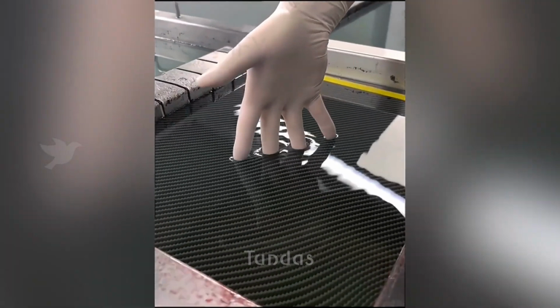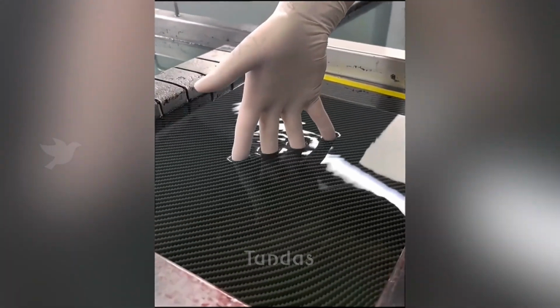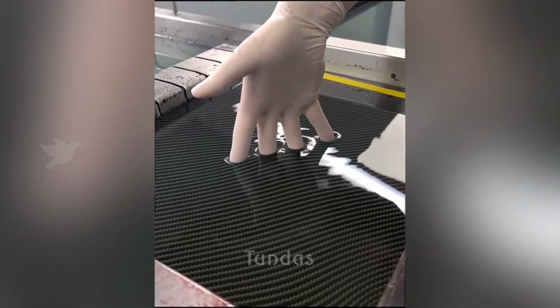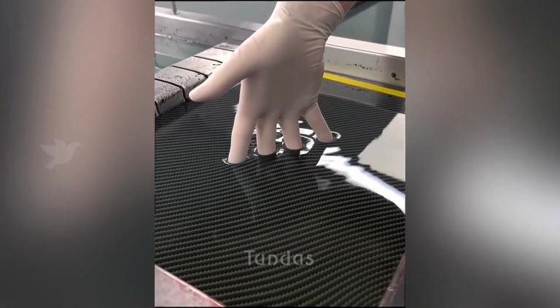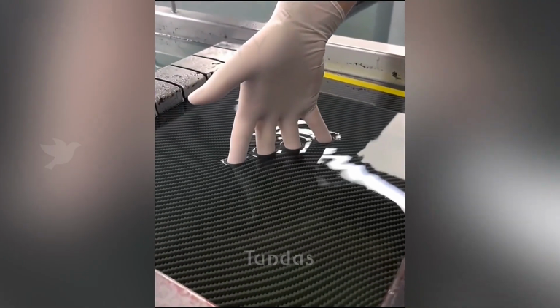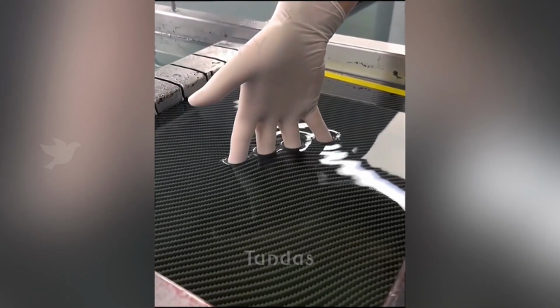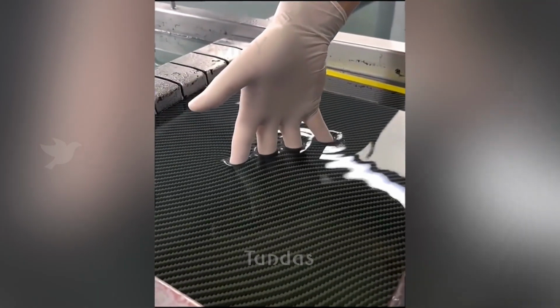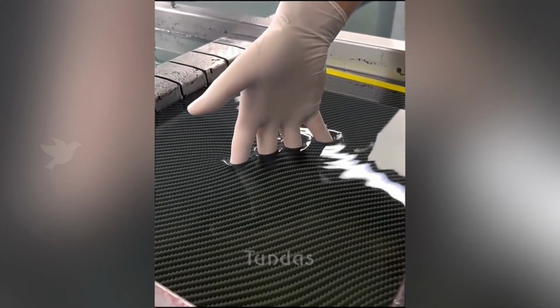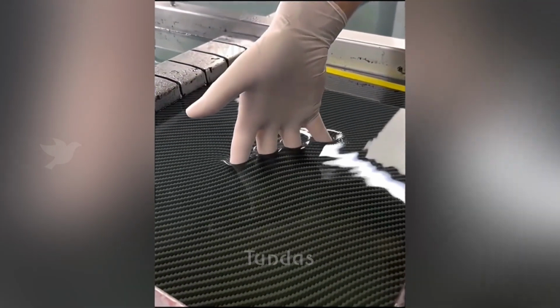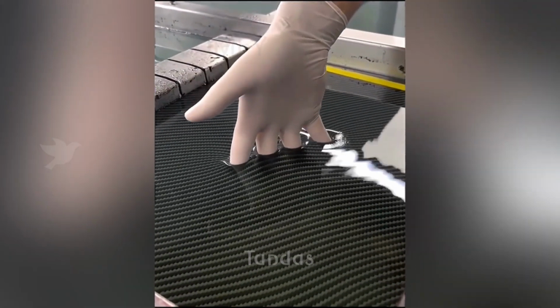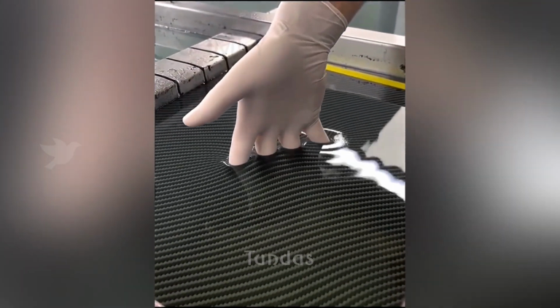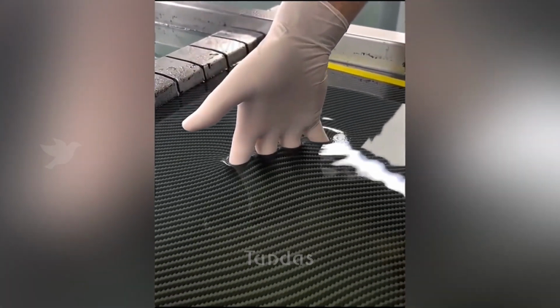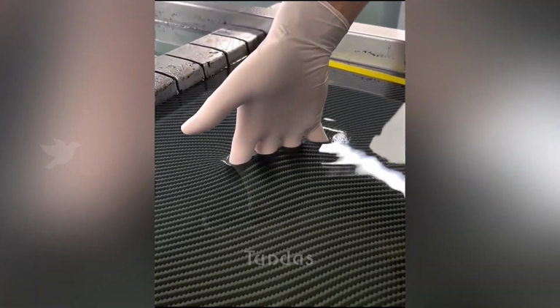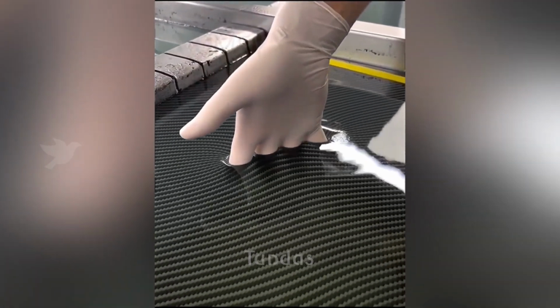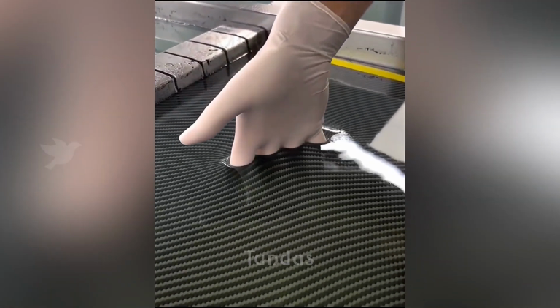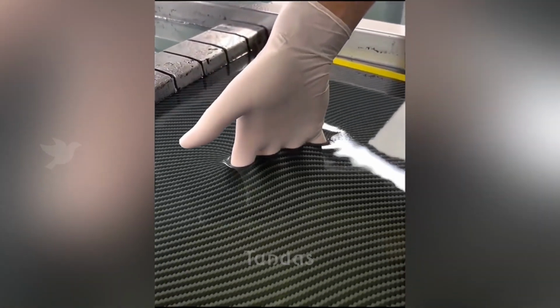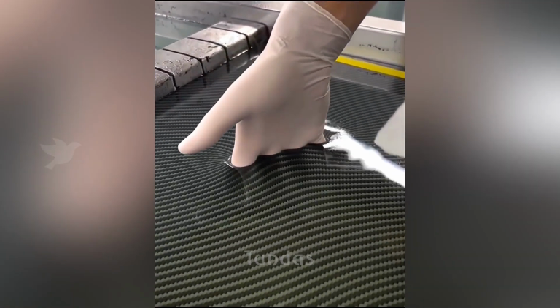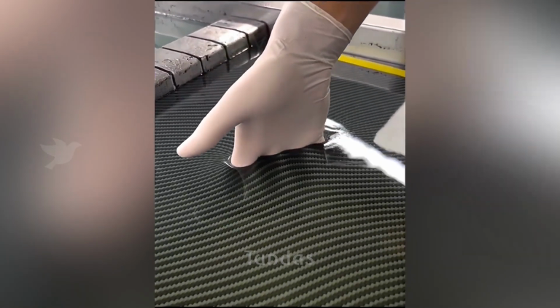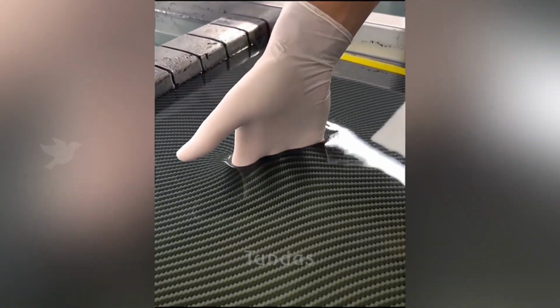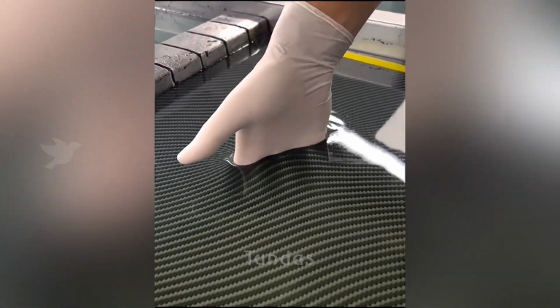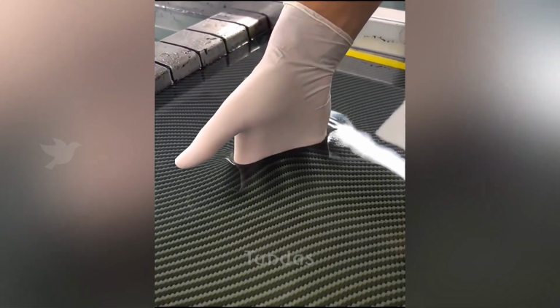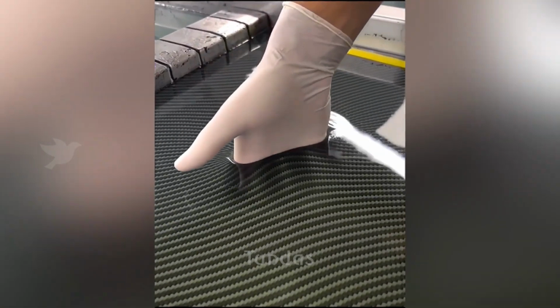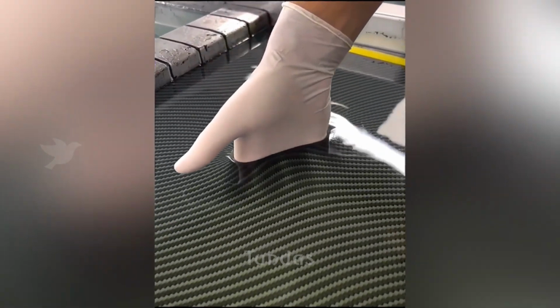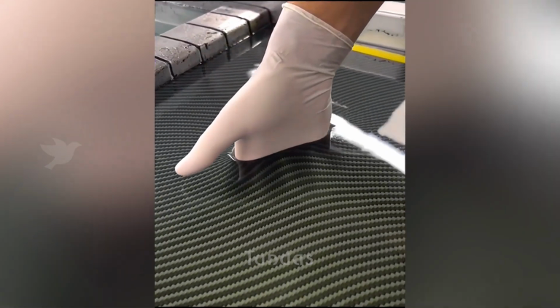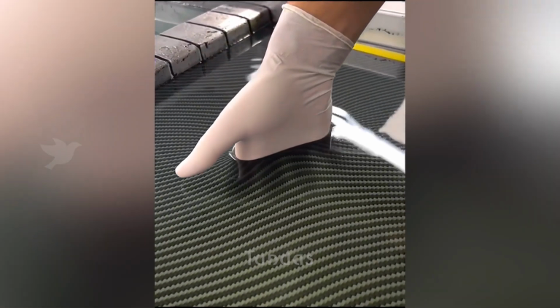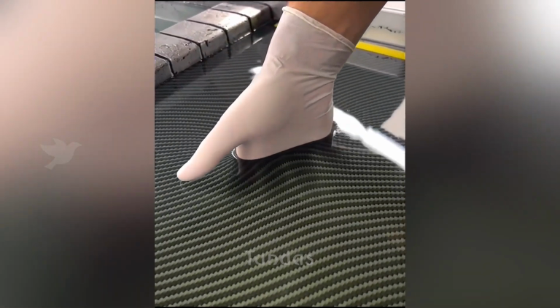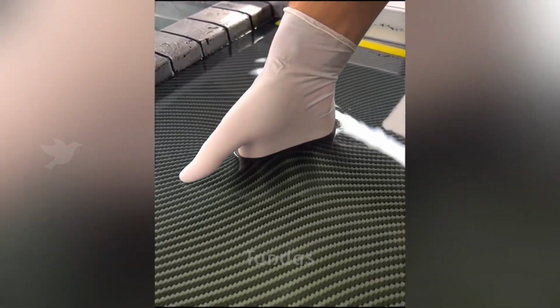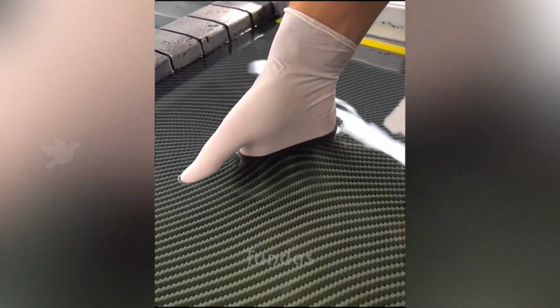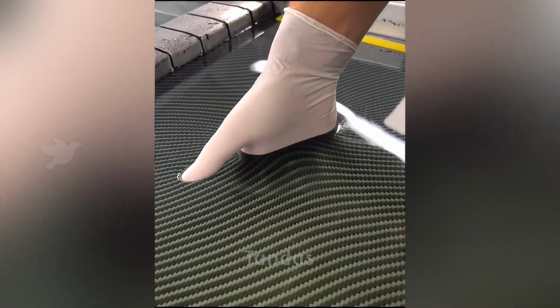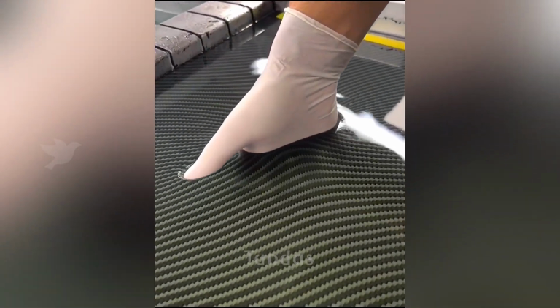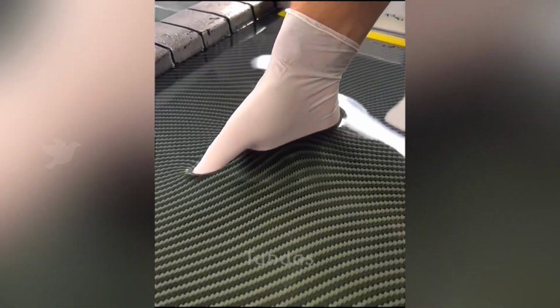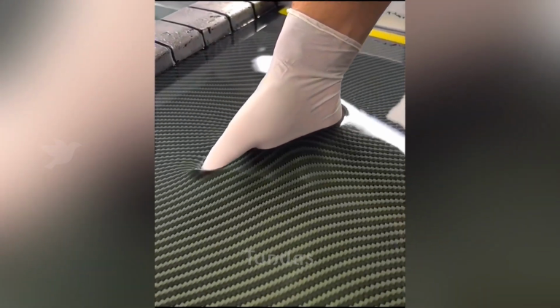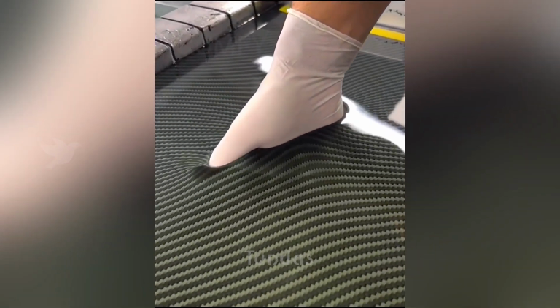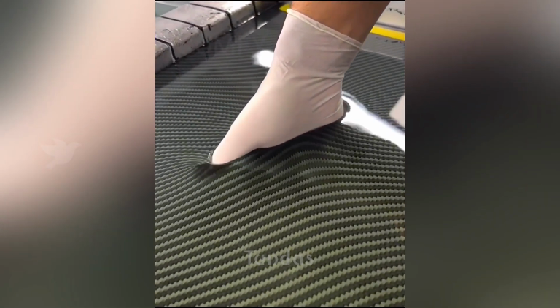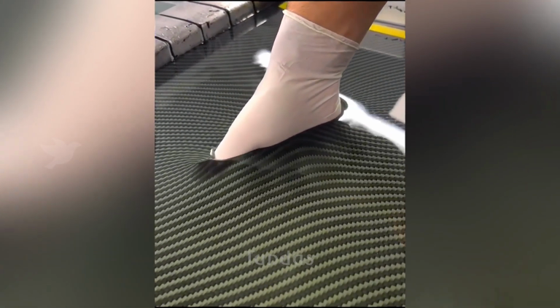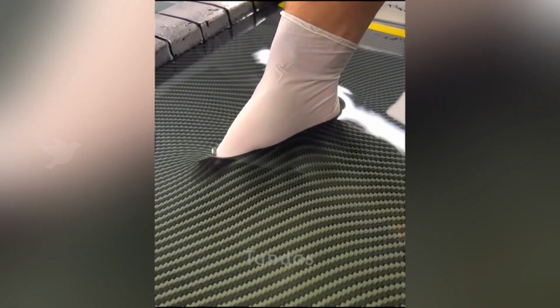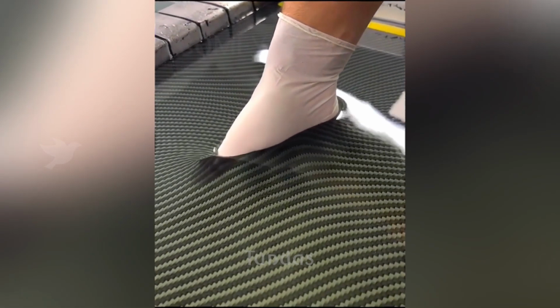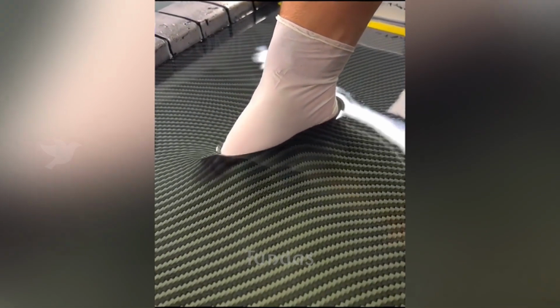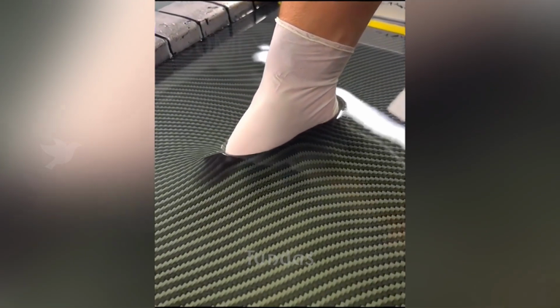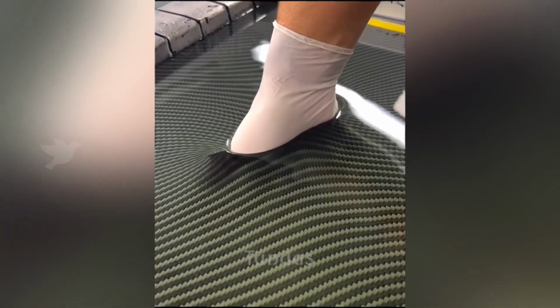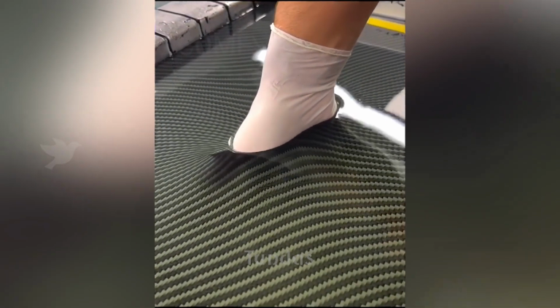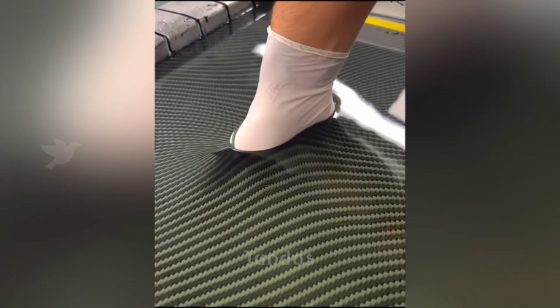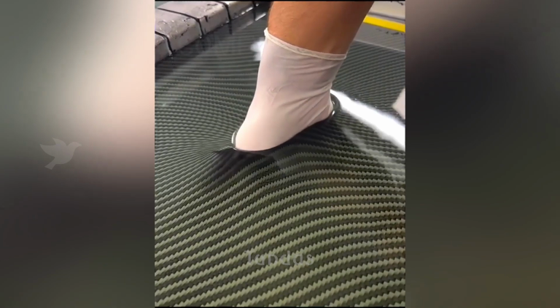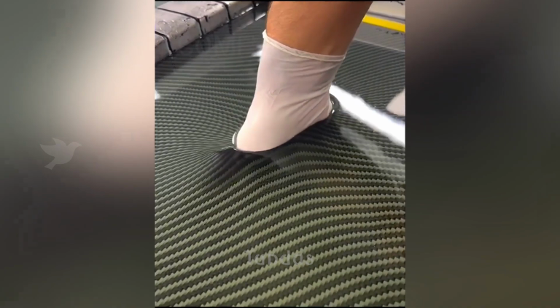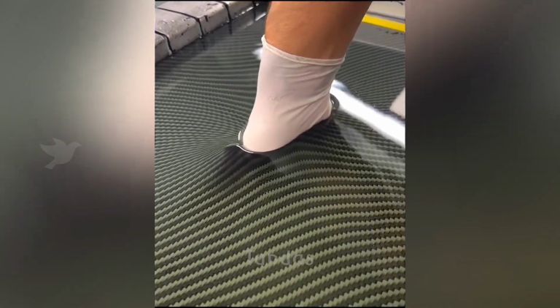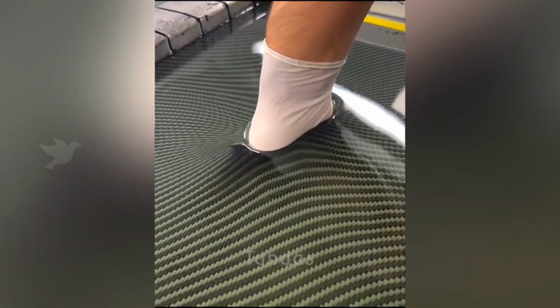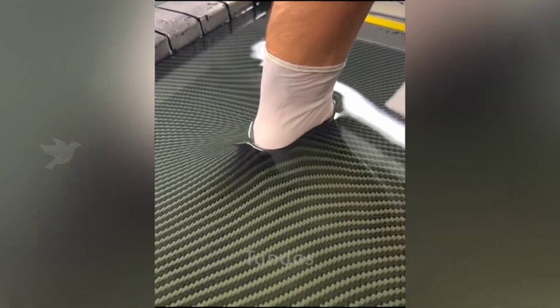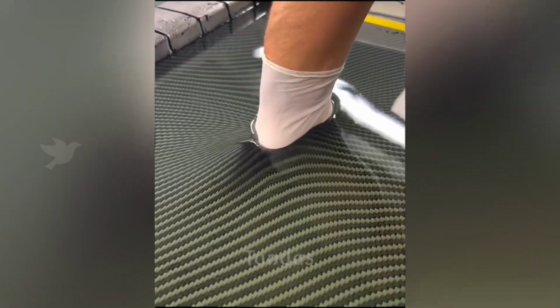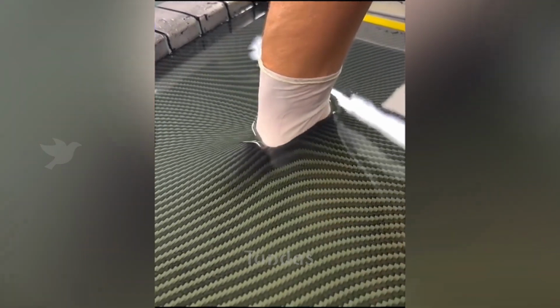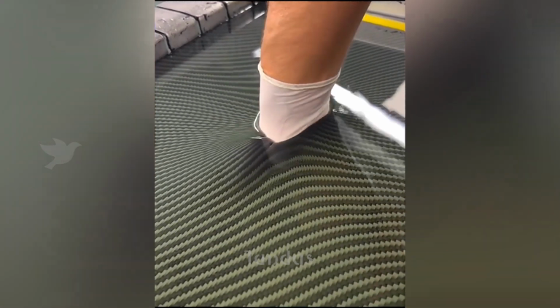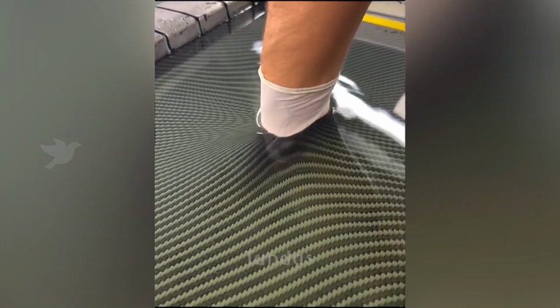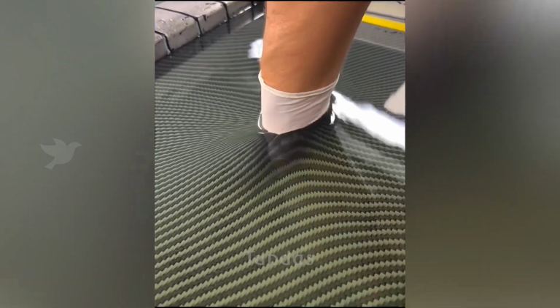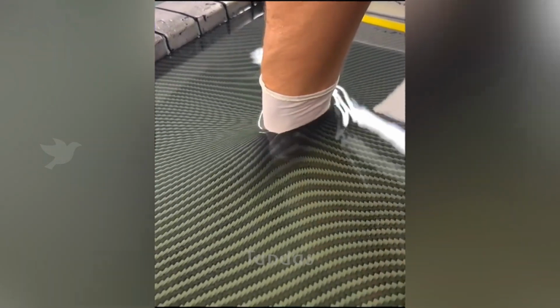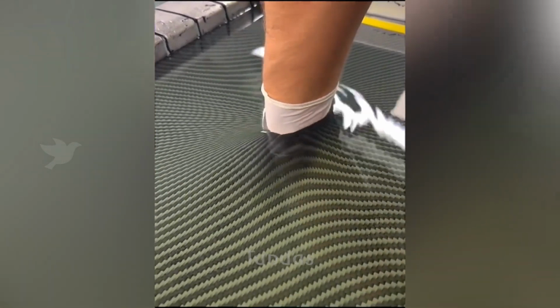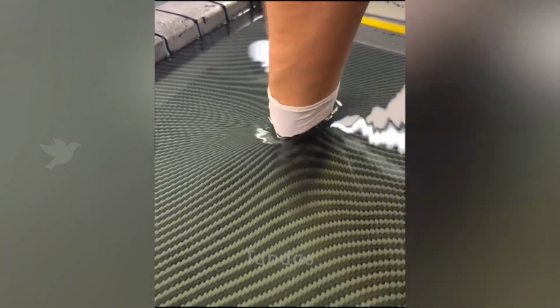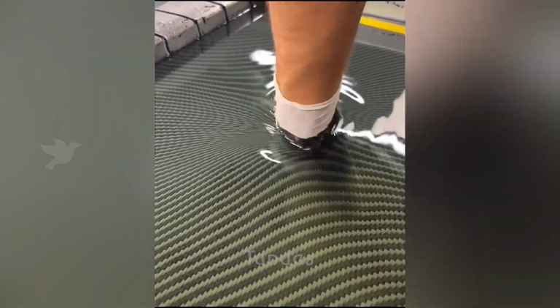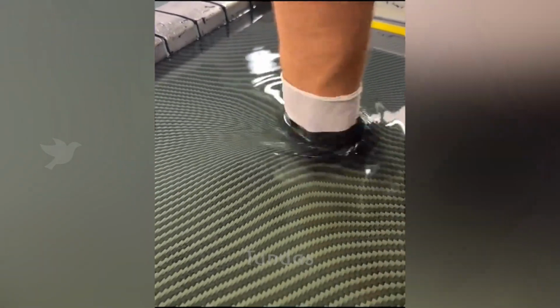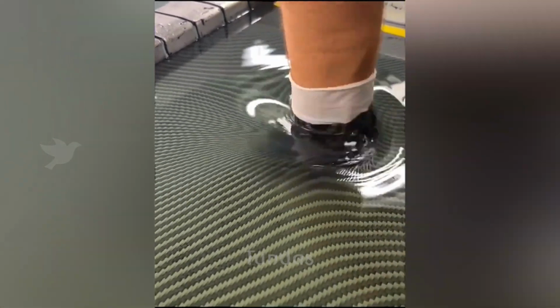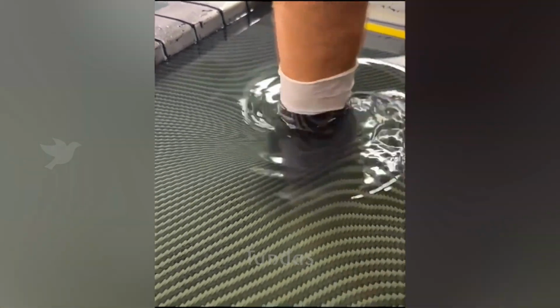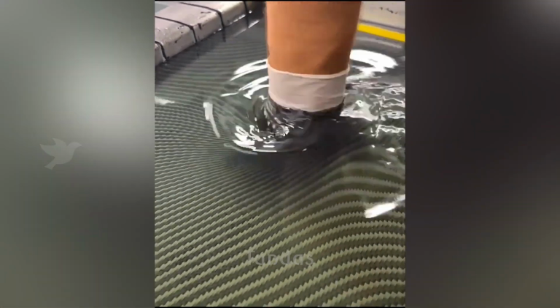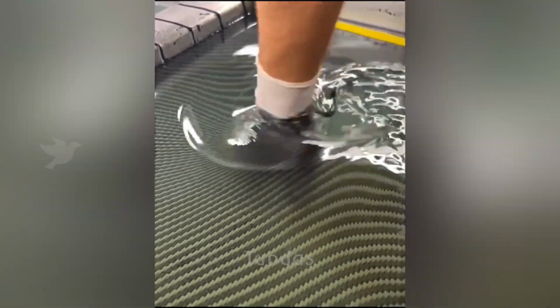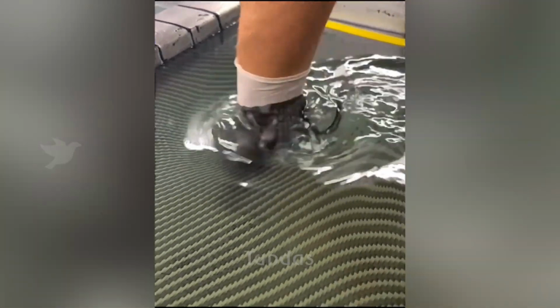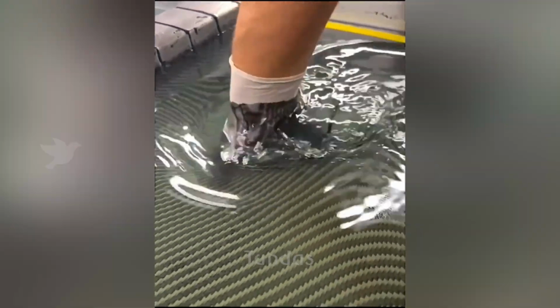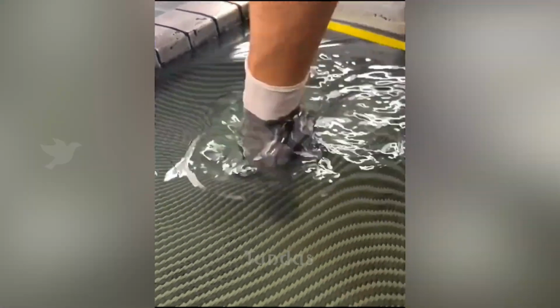The worker demonstrates the quality of applying aquaprint to a rubber glove by immersing it in a special container.